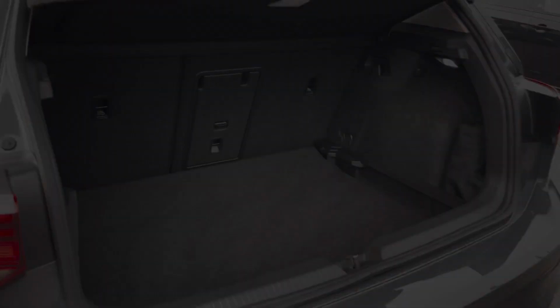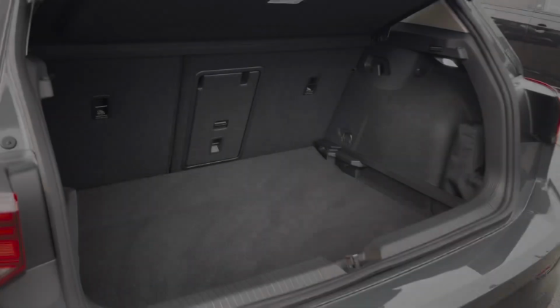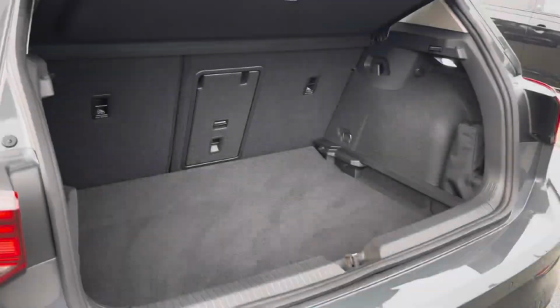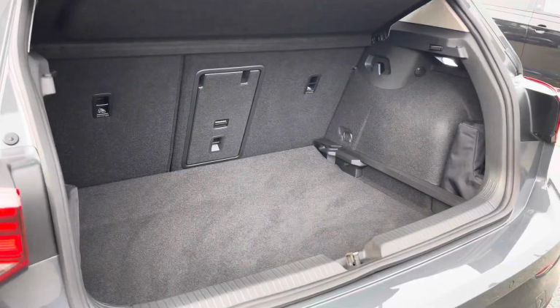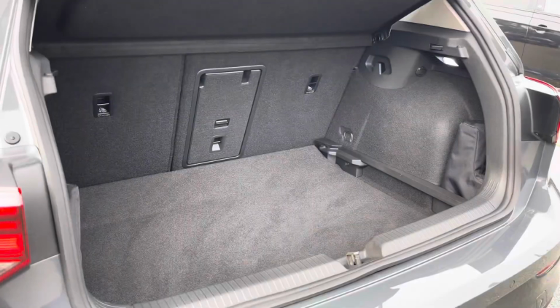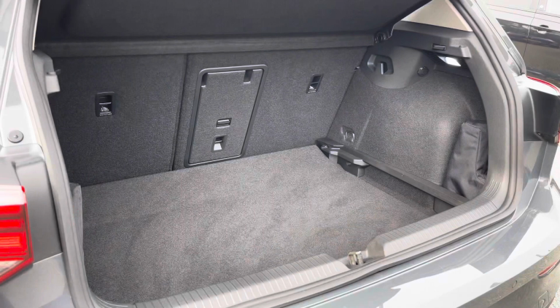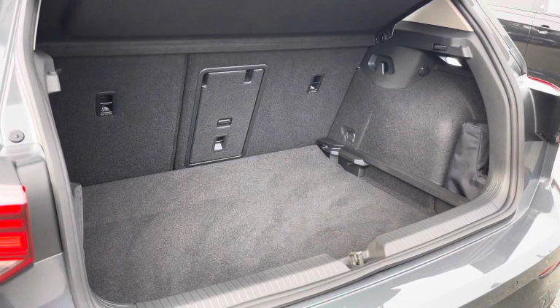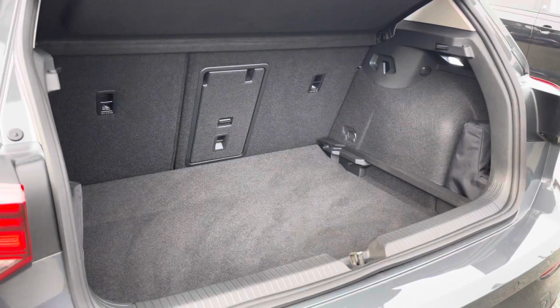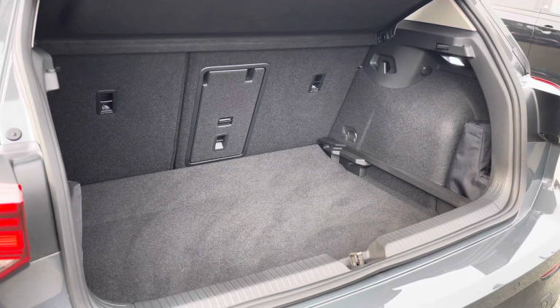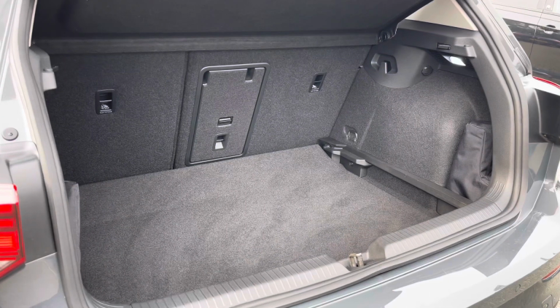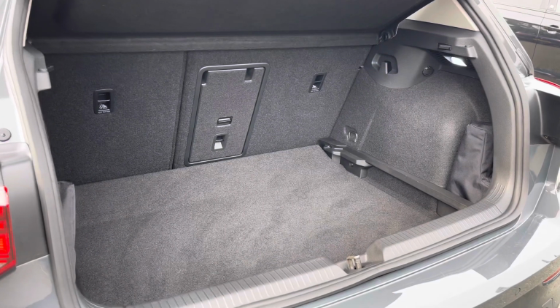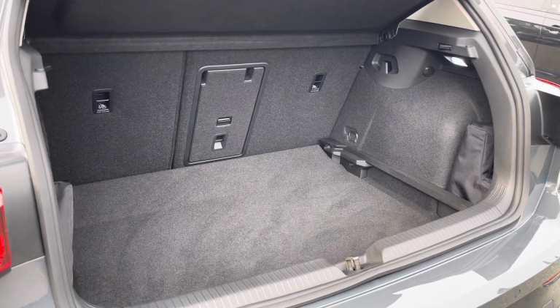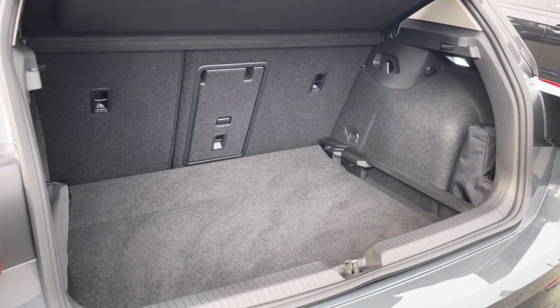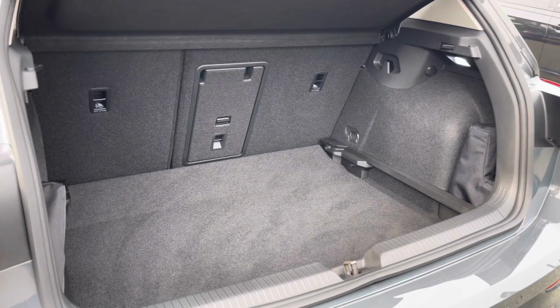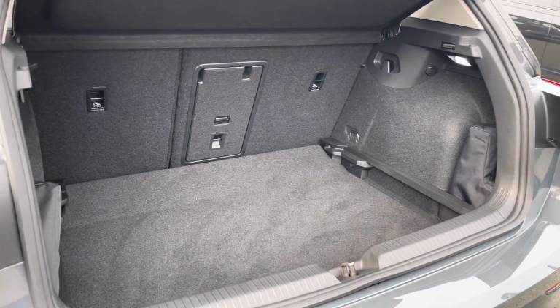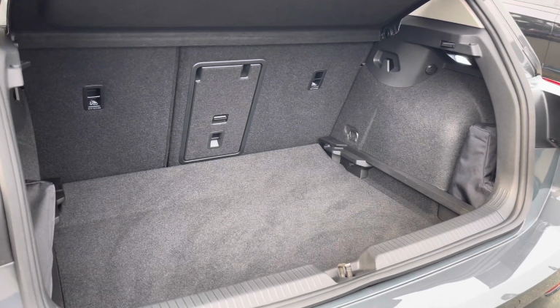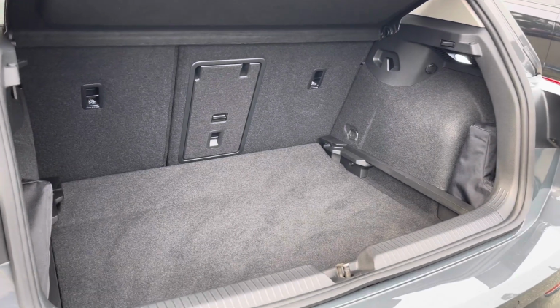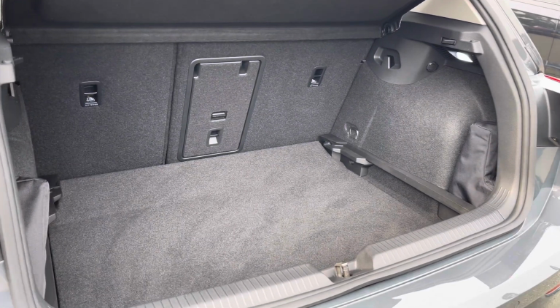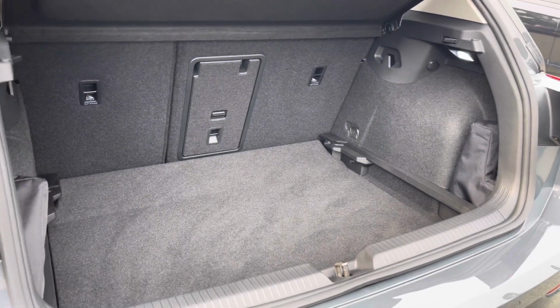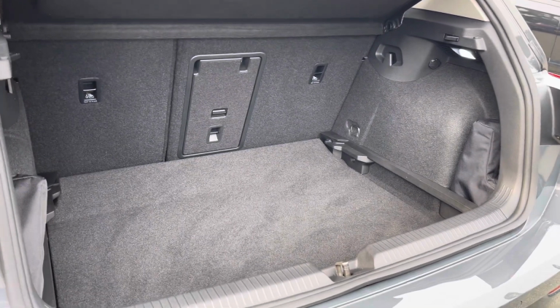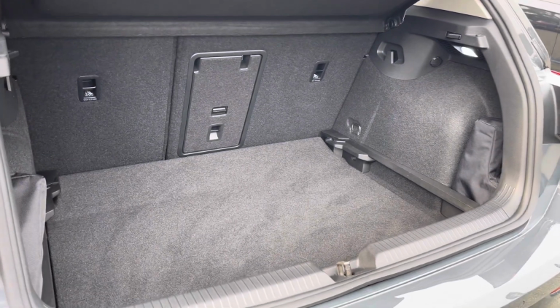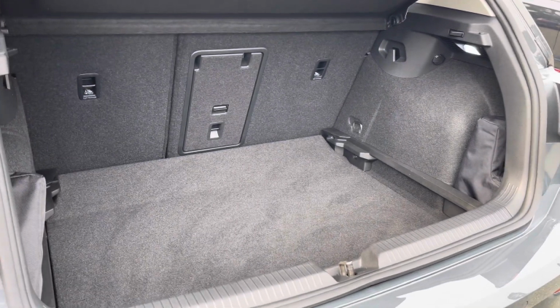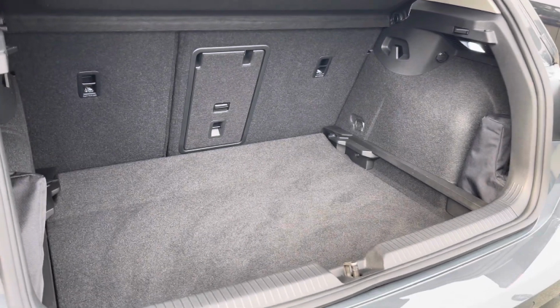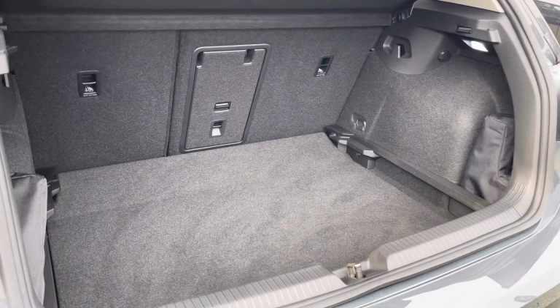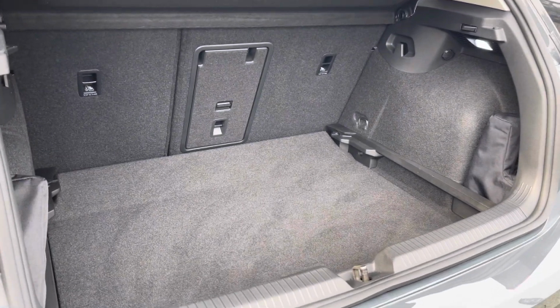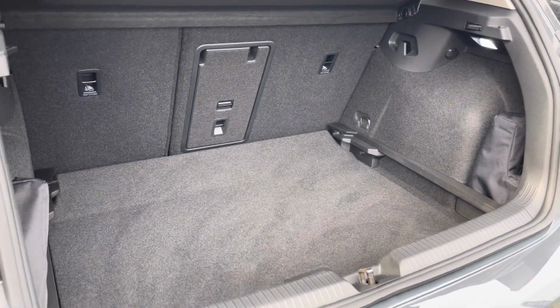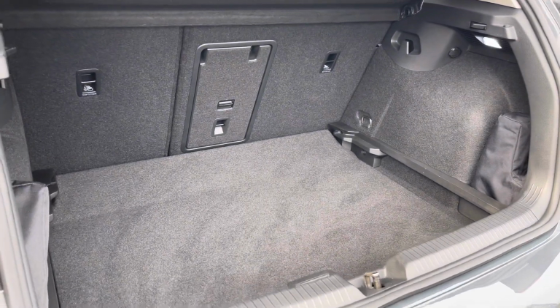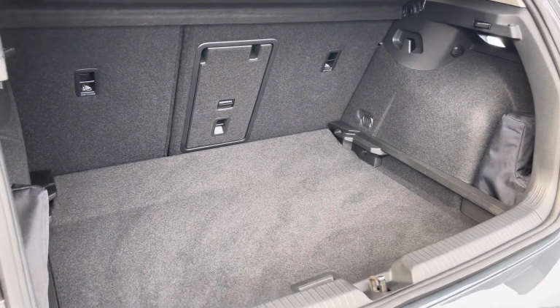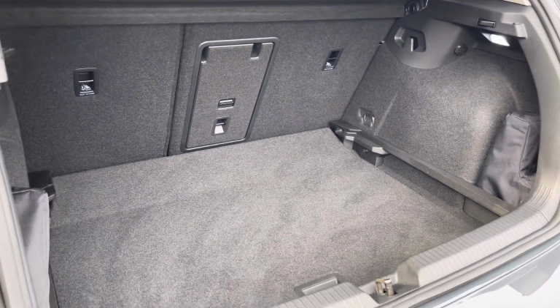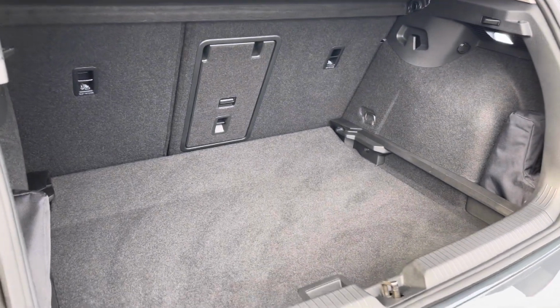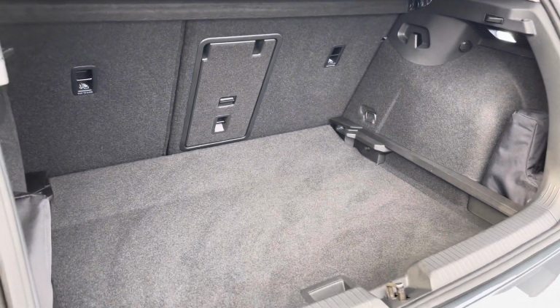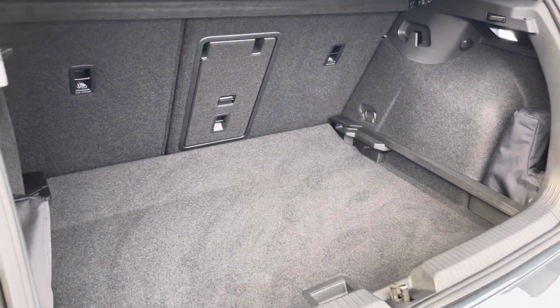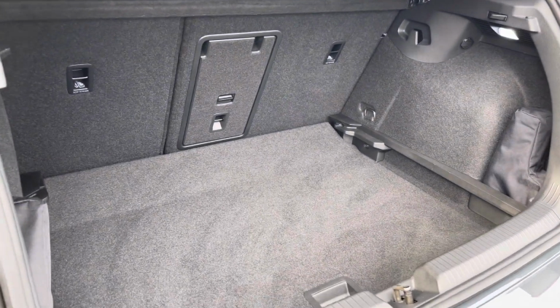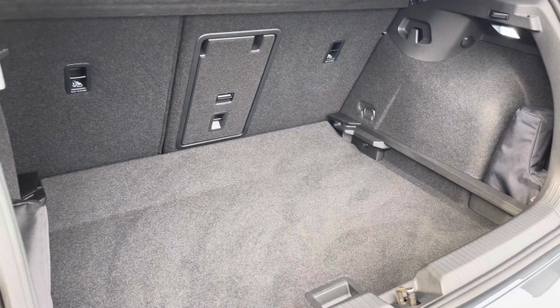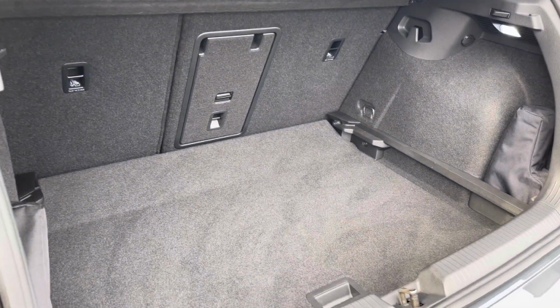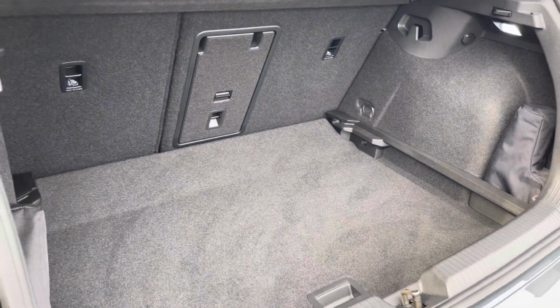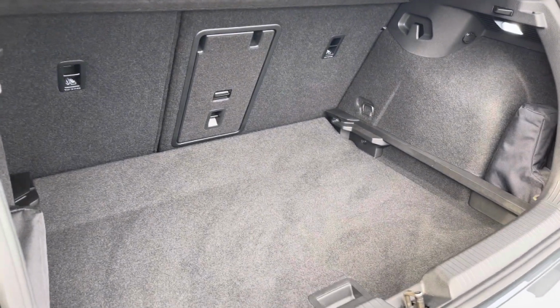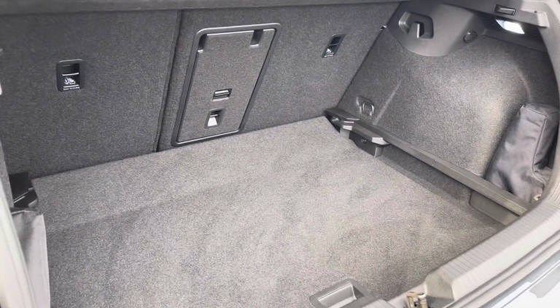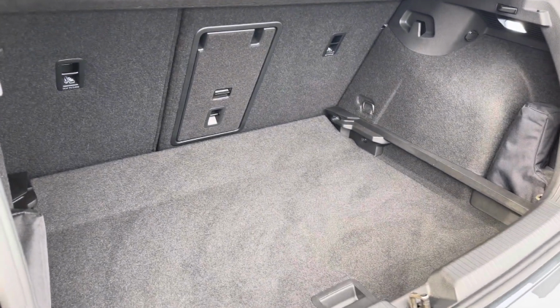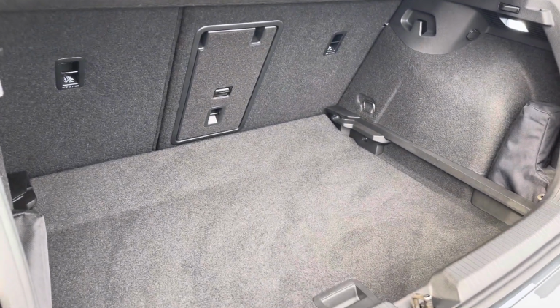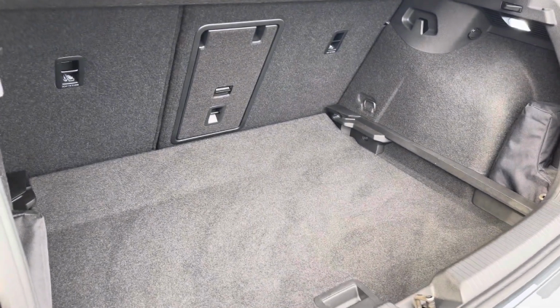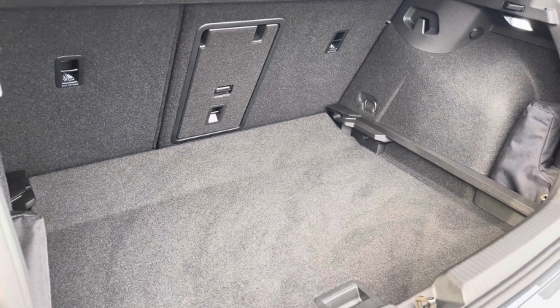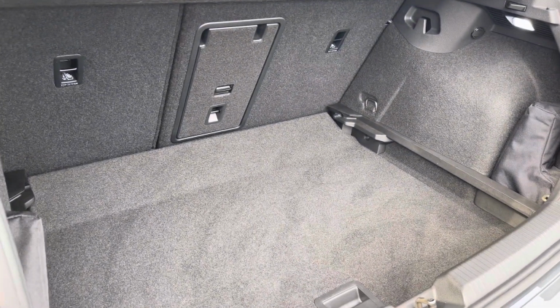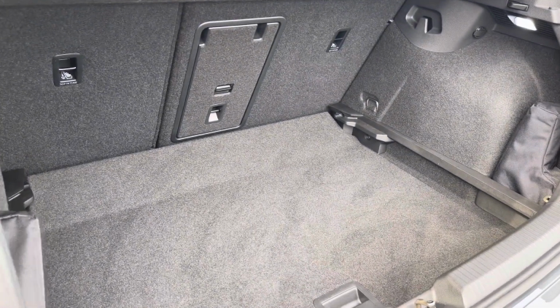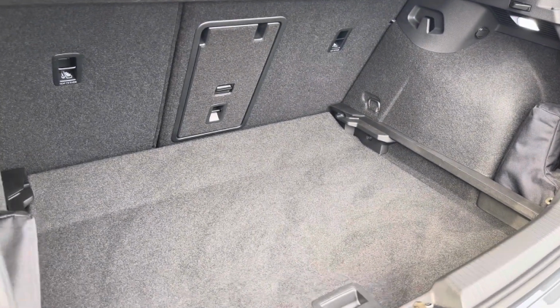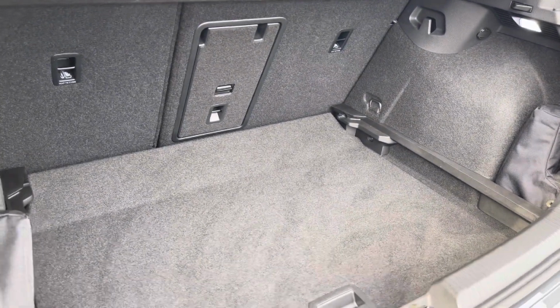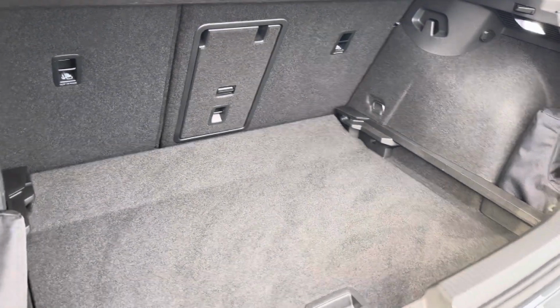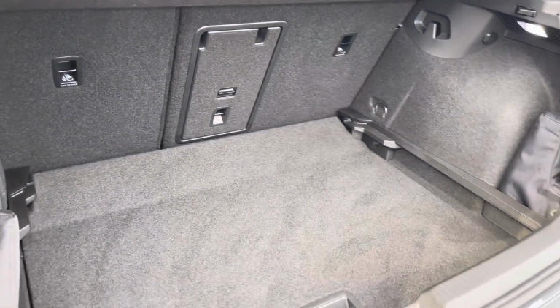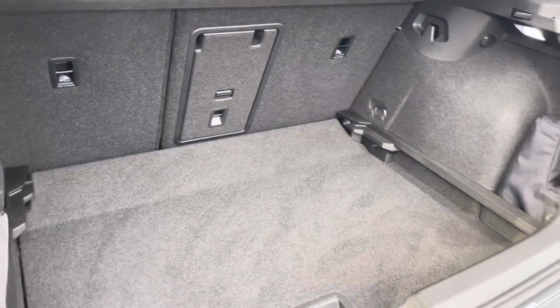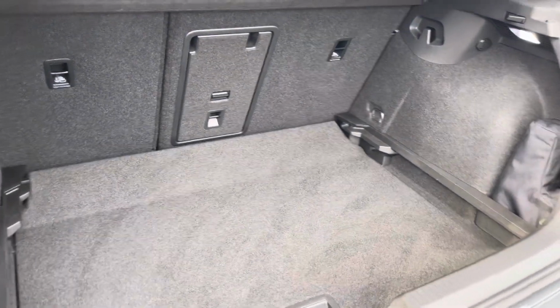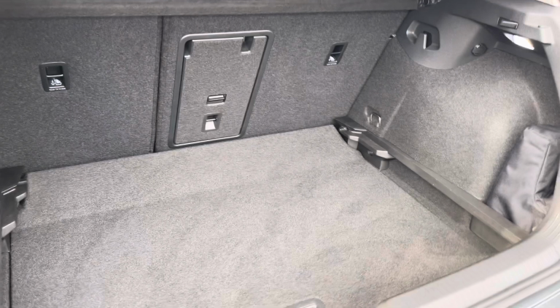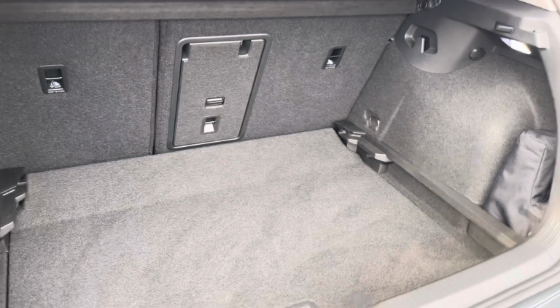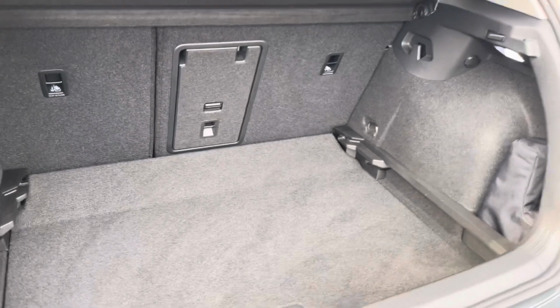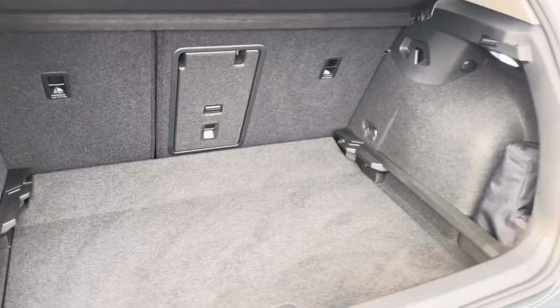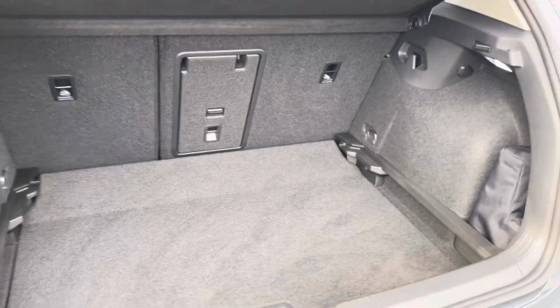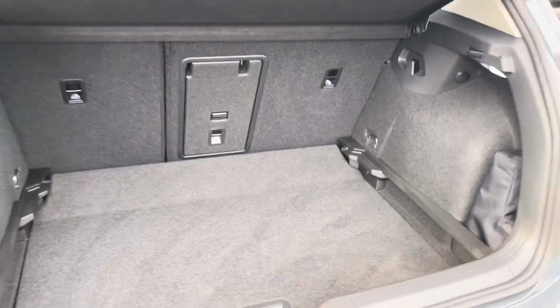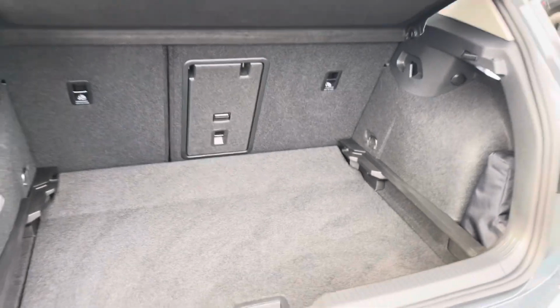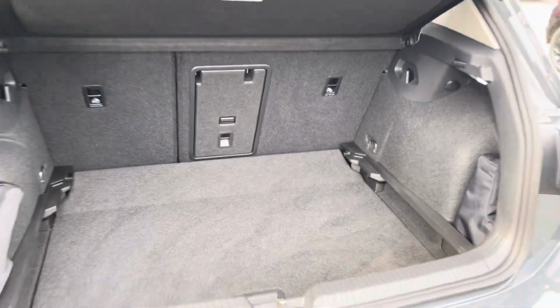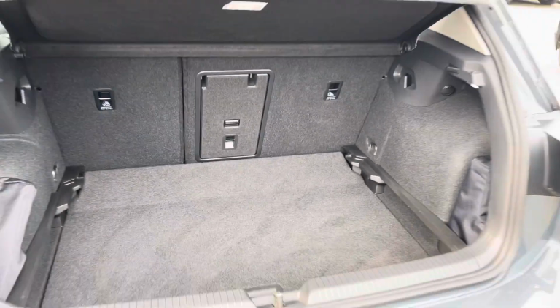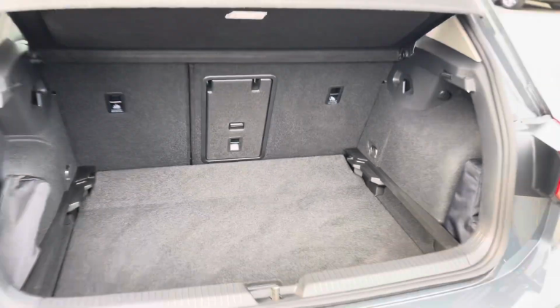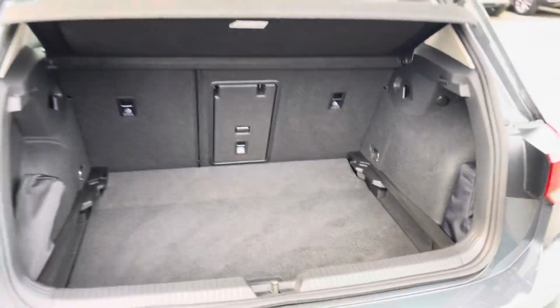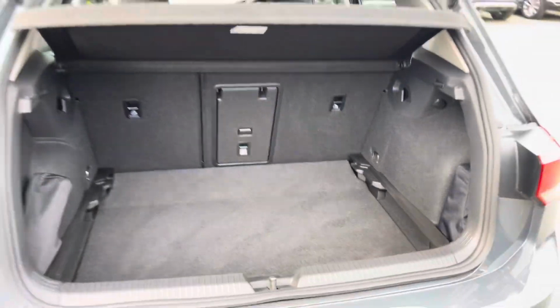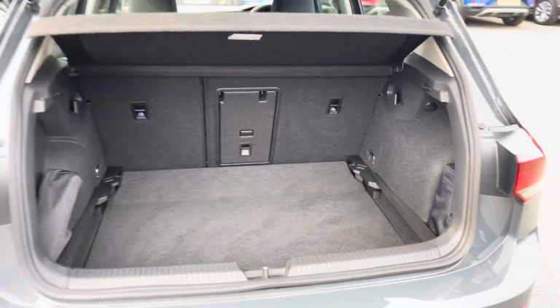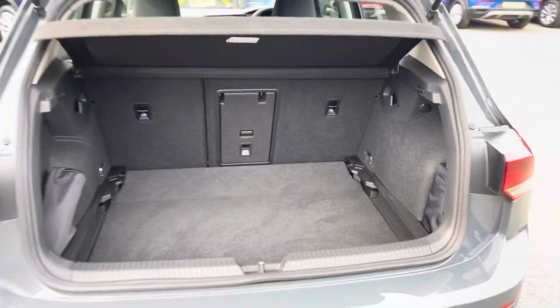There's generous boot space available with an adjustable boot floor, currently in its lowest setting, with split folding rear seats and also a load-through hatch for any longer items.